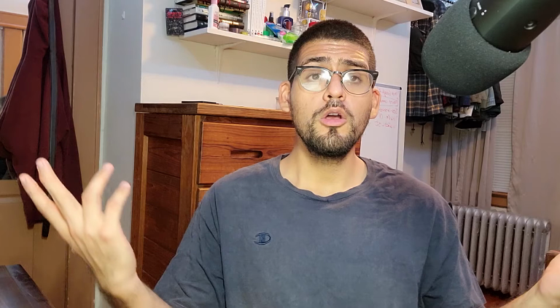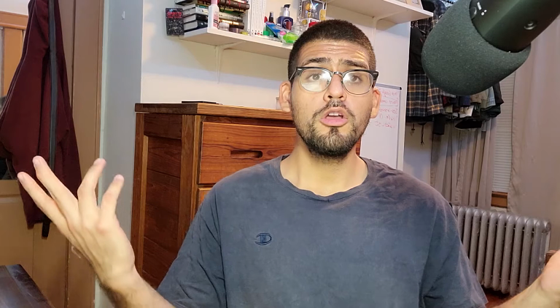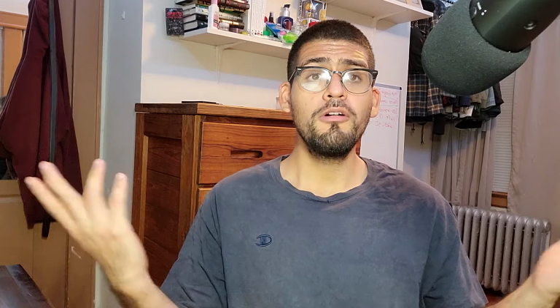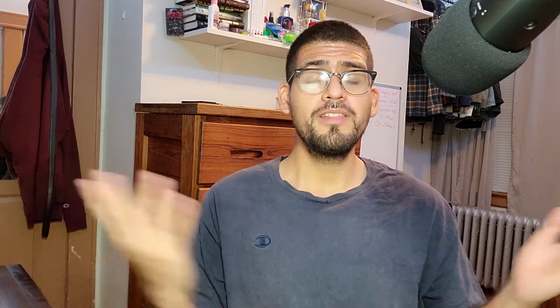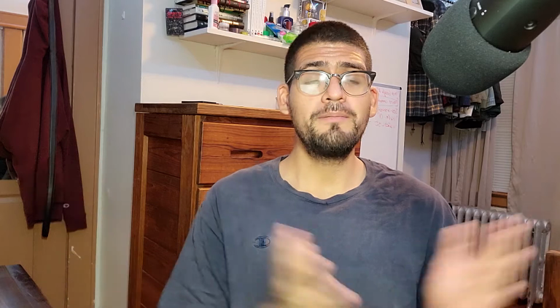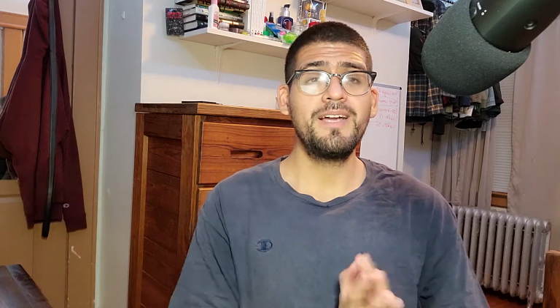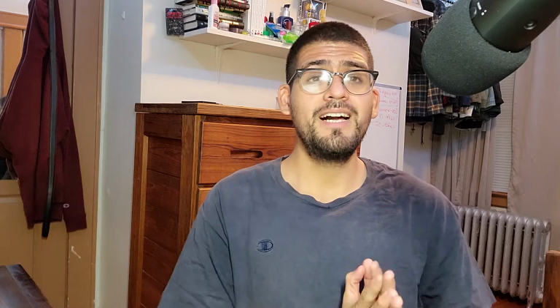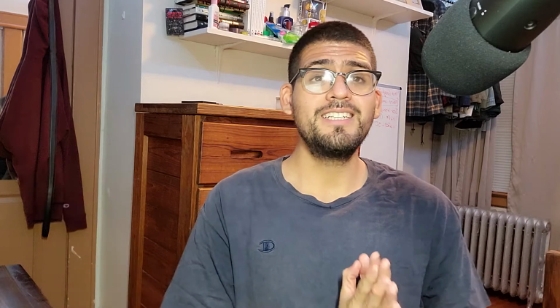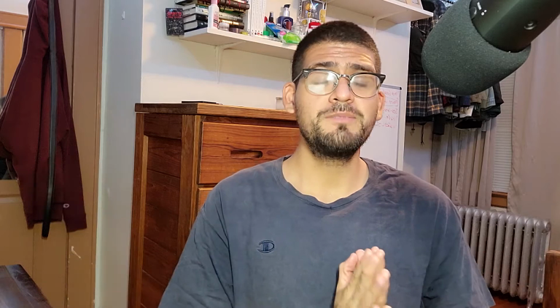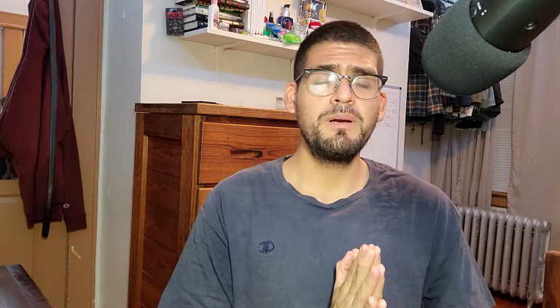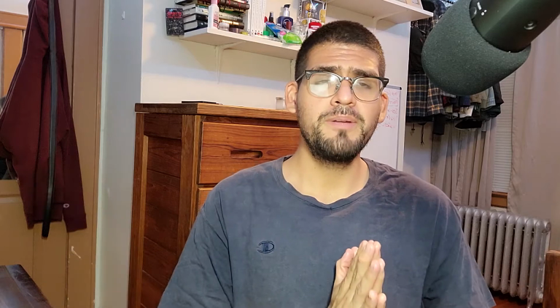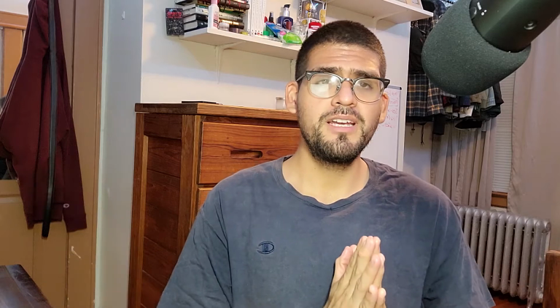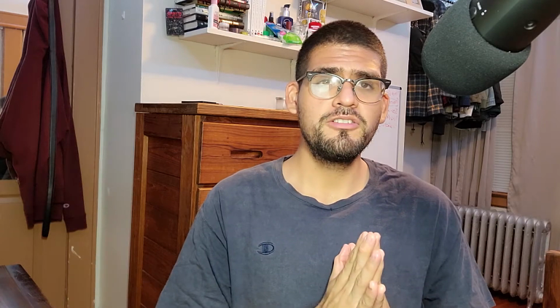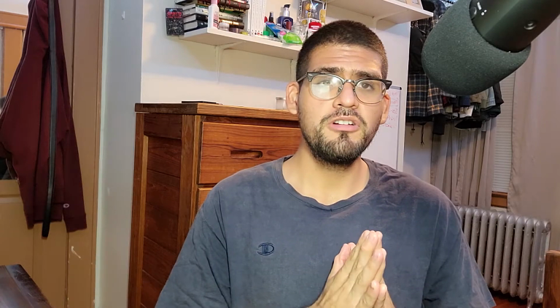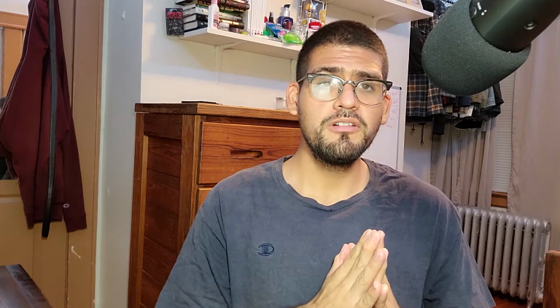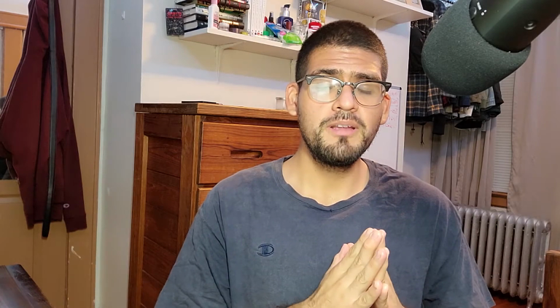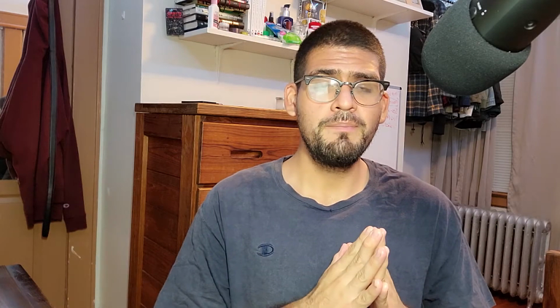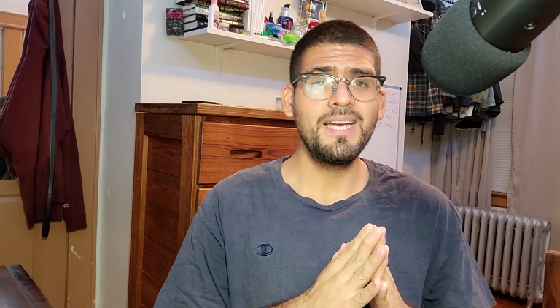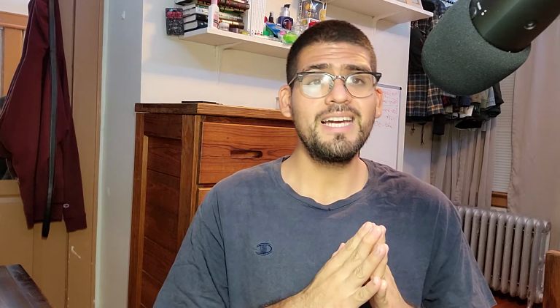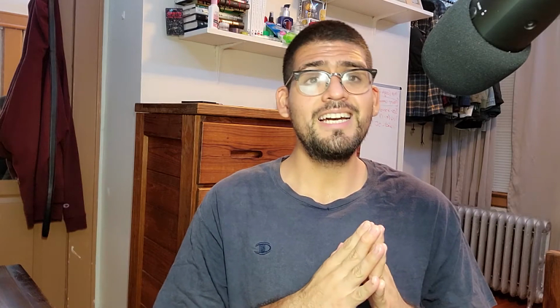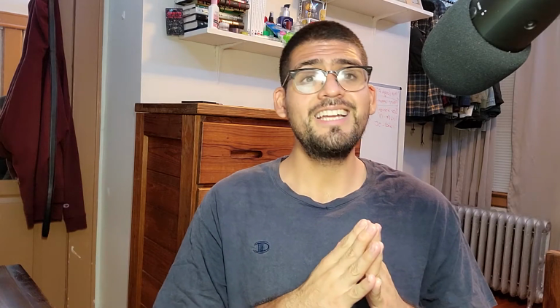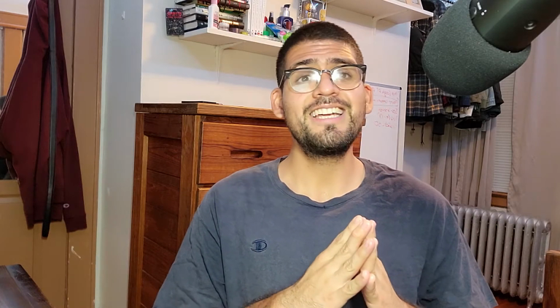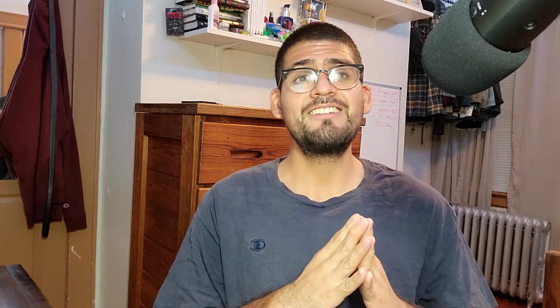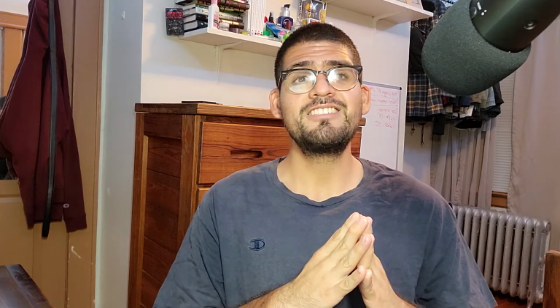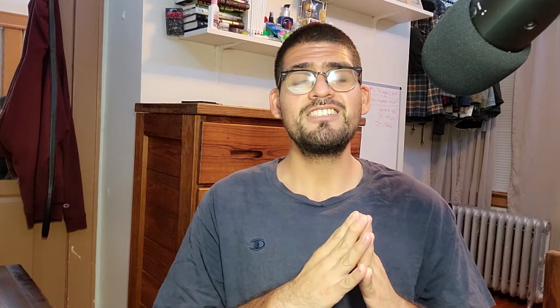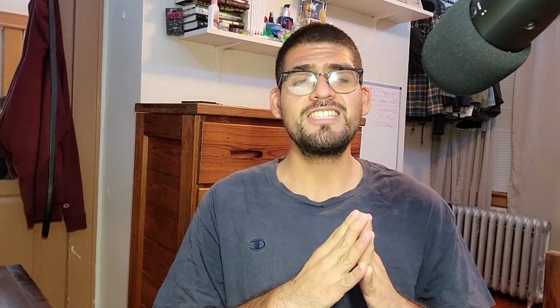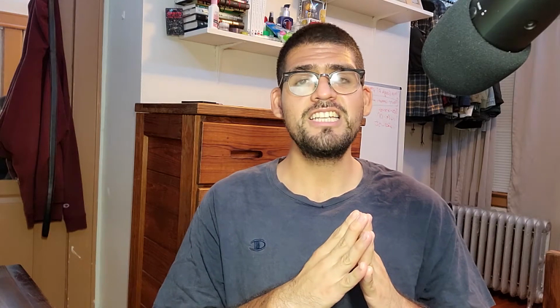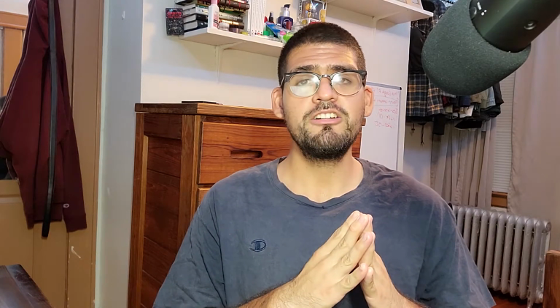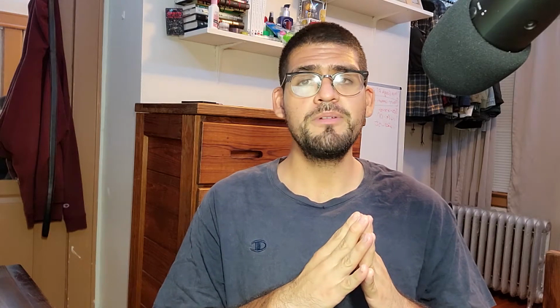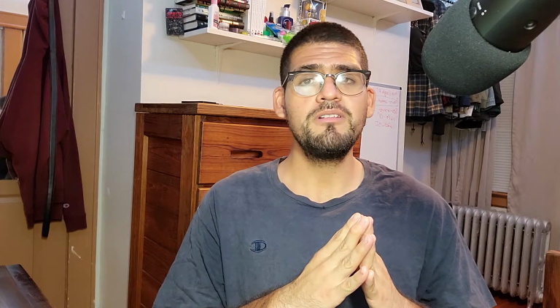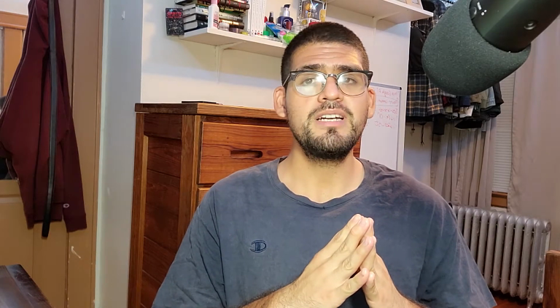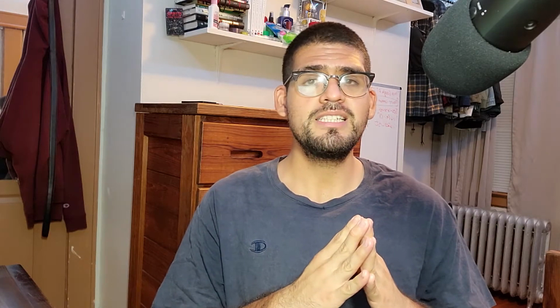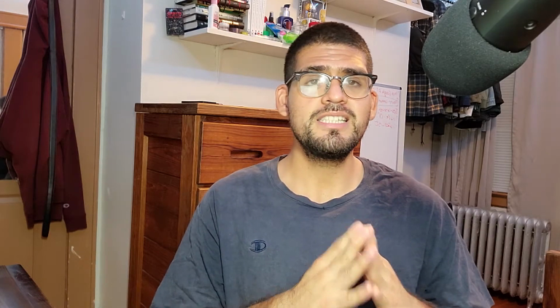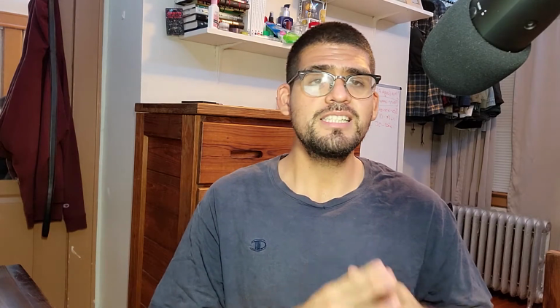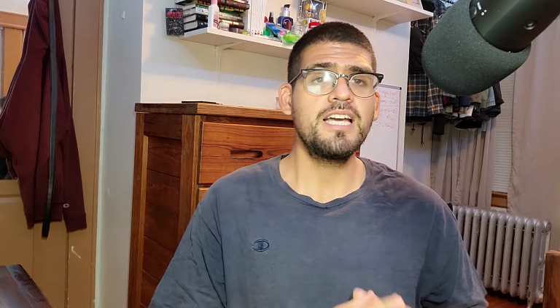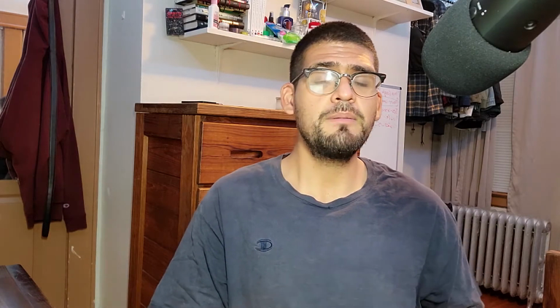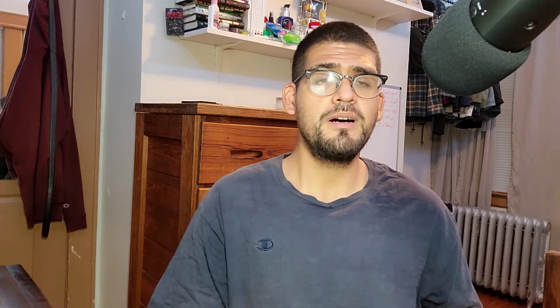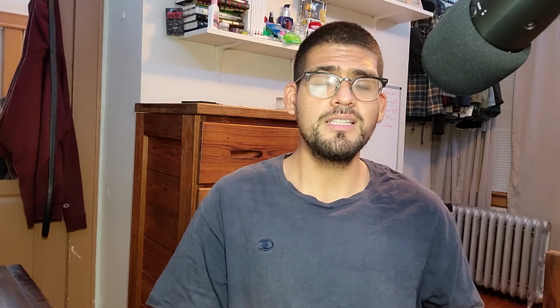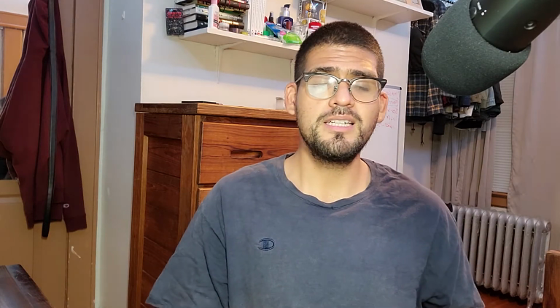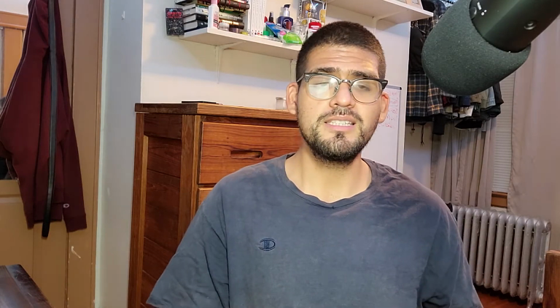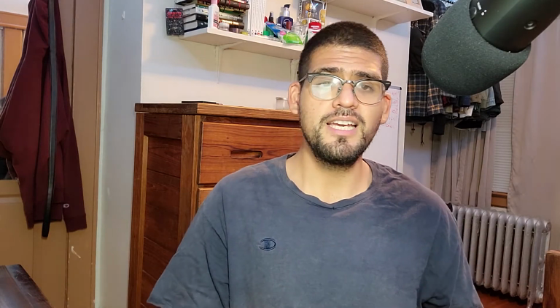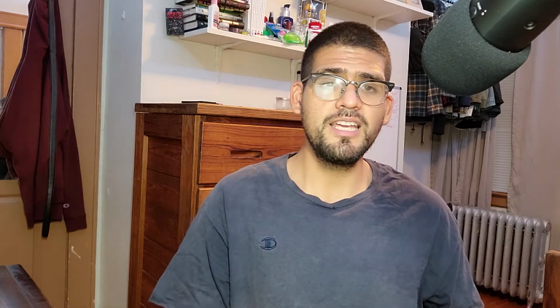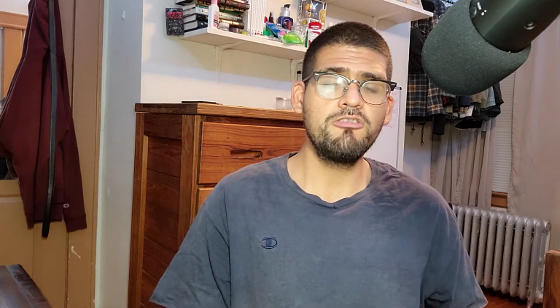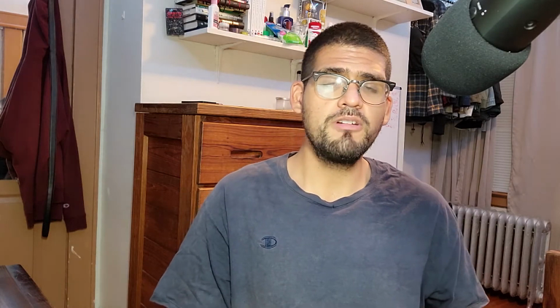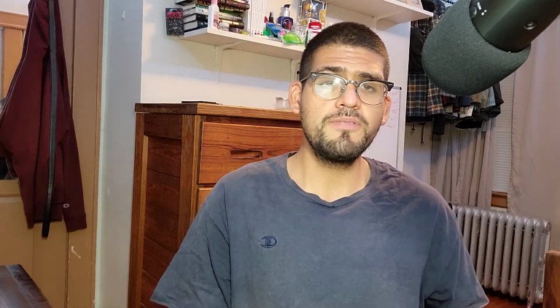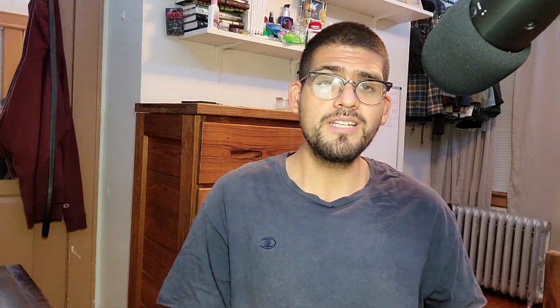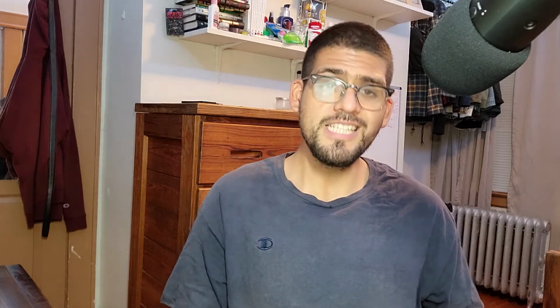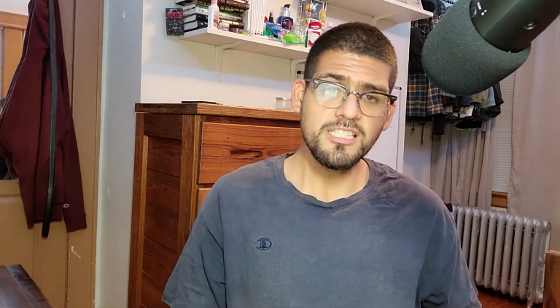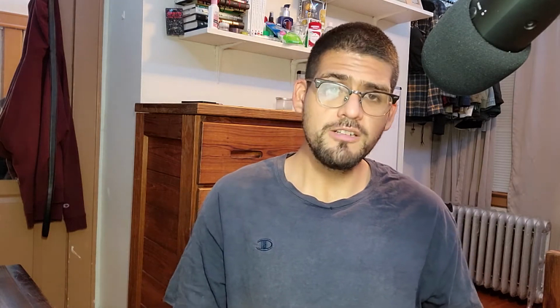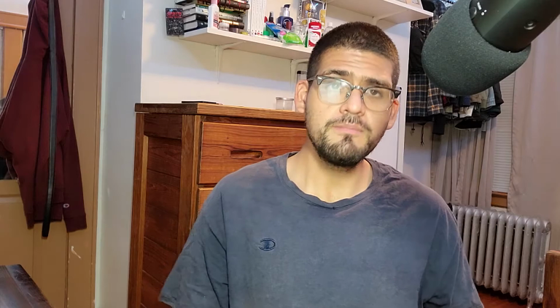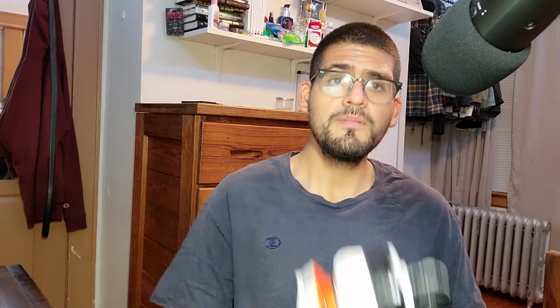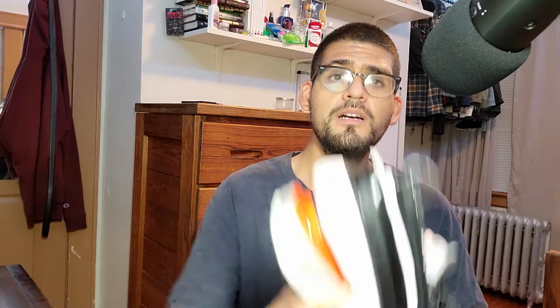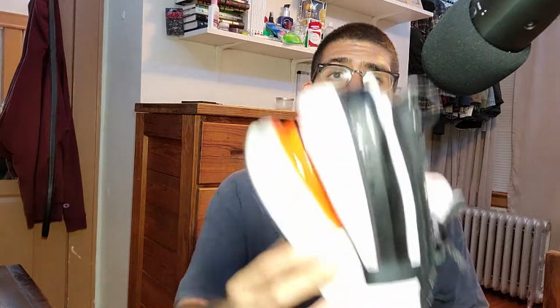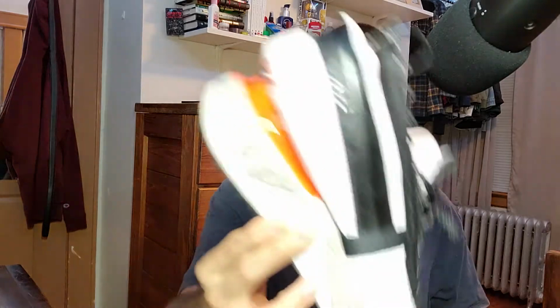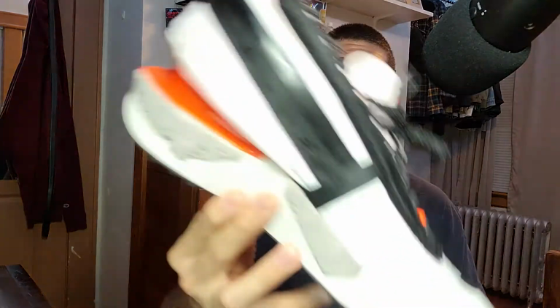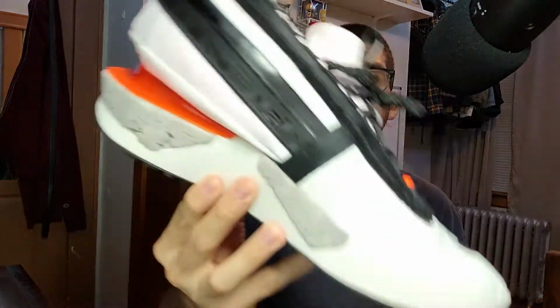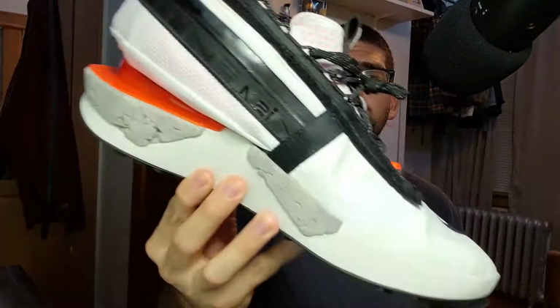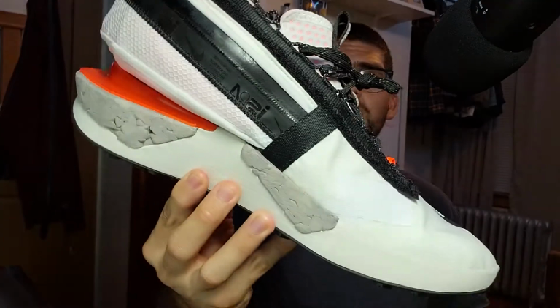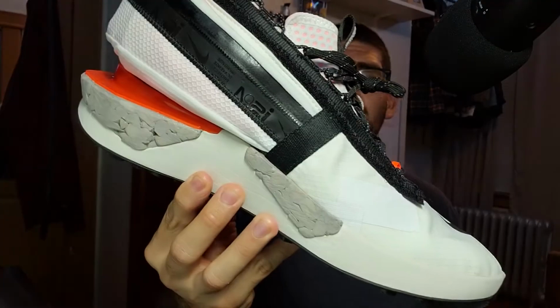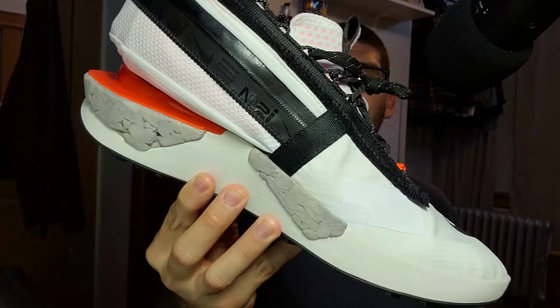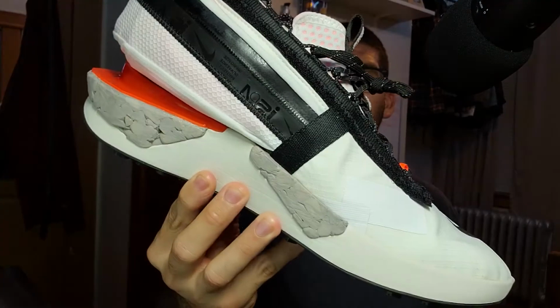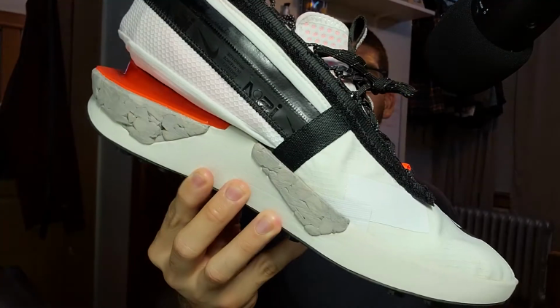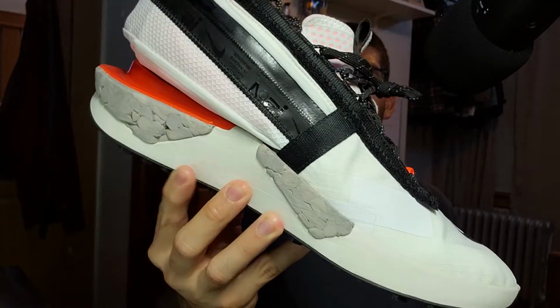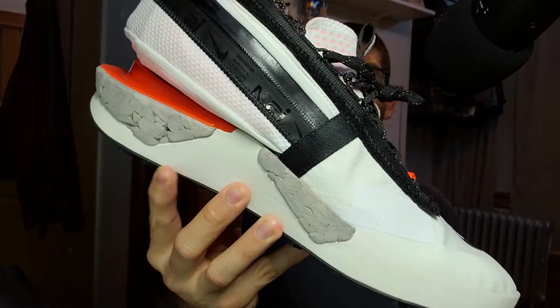Yo, what's up guys? It's WabedegaJosey and I'm back at it again with another Sneaky Review, and this time on the Nike Drifter Gator ISPA.